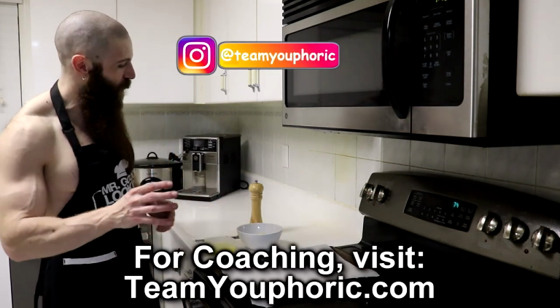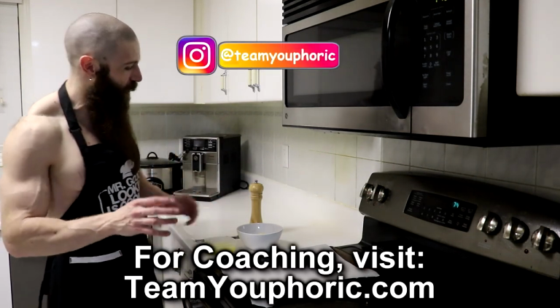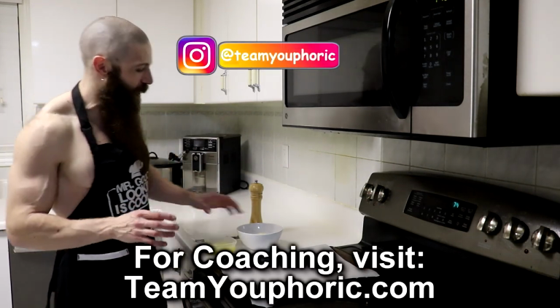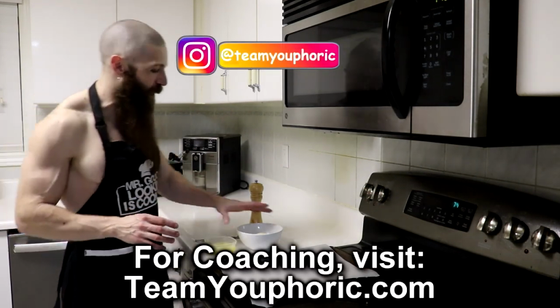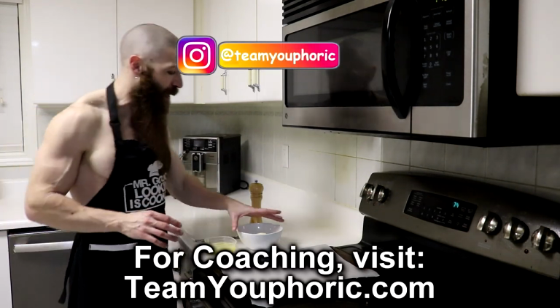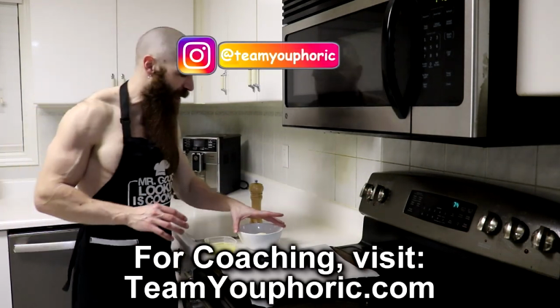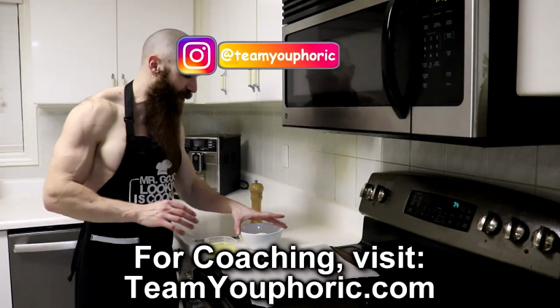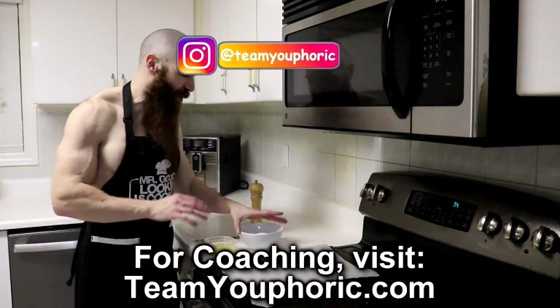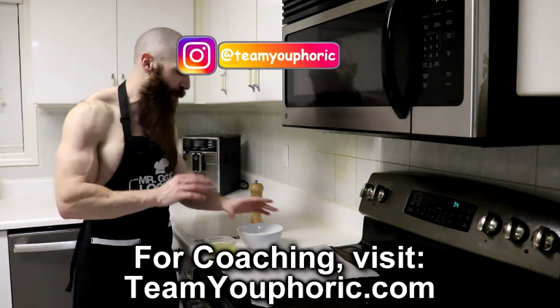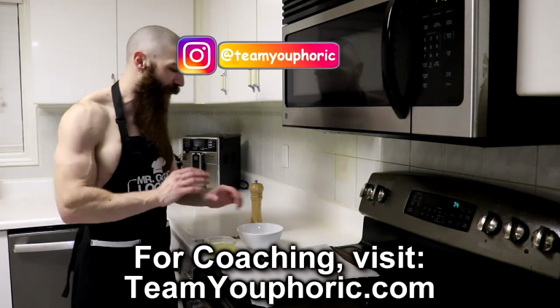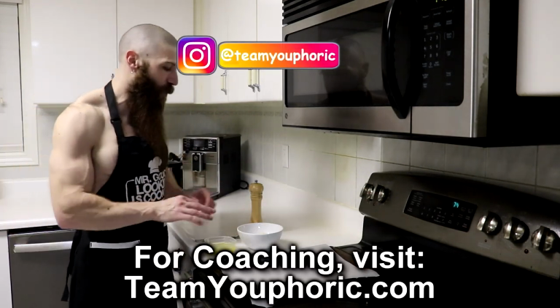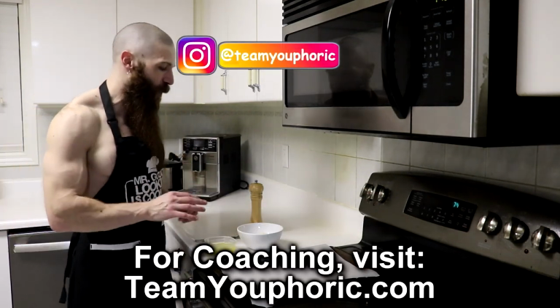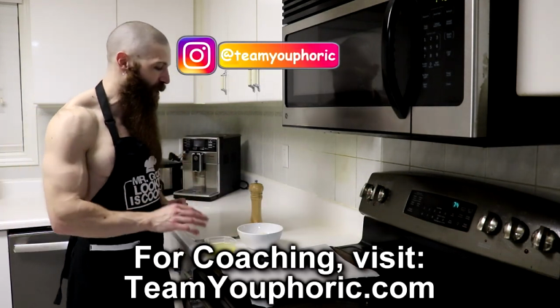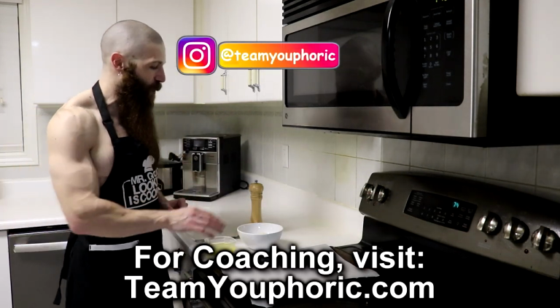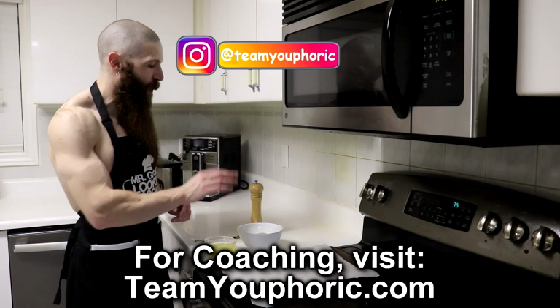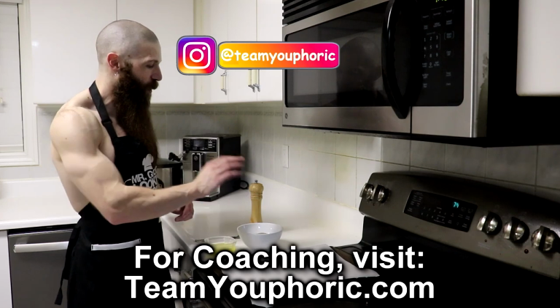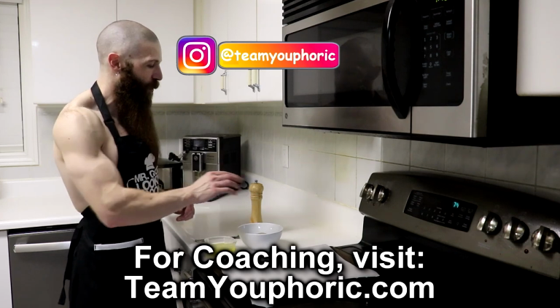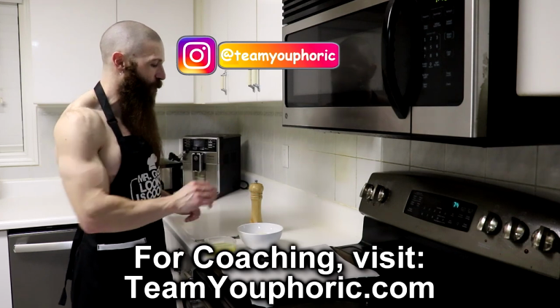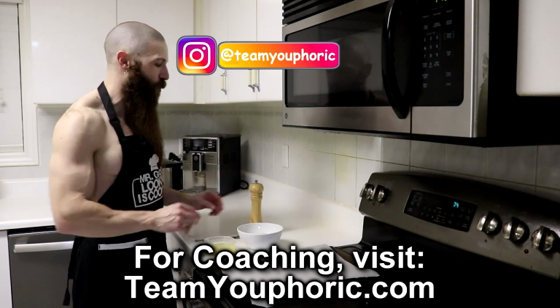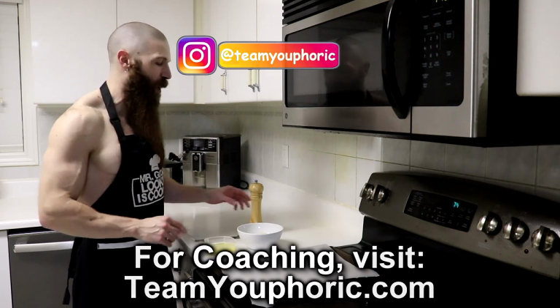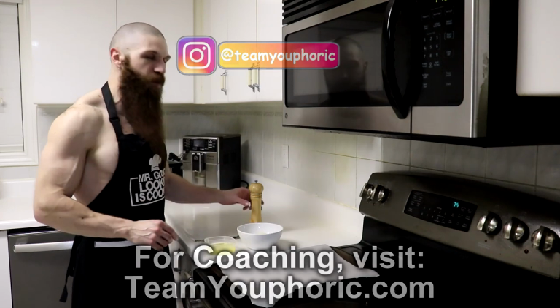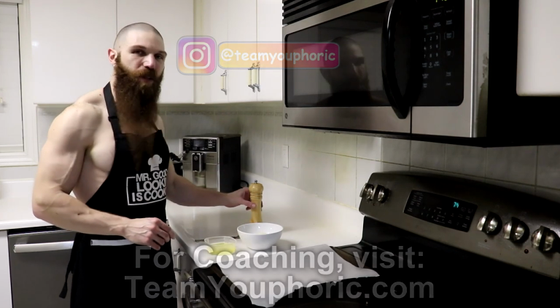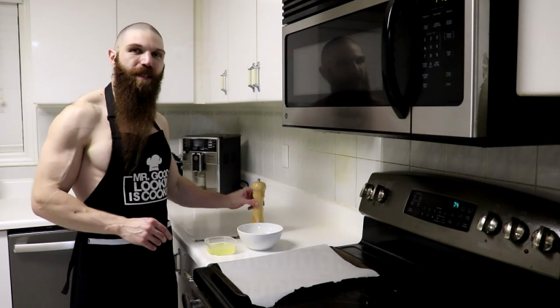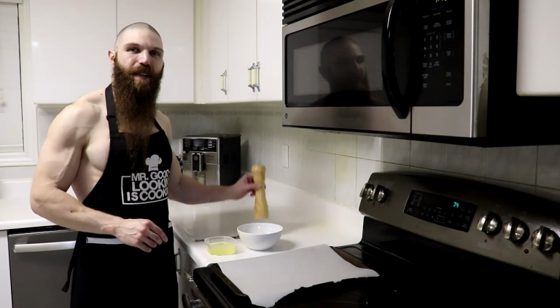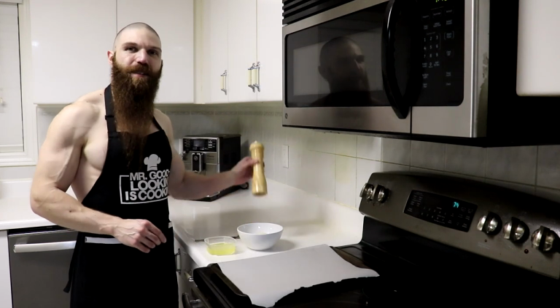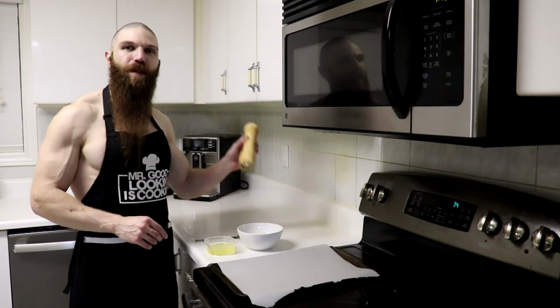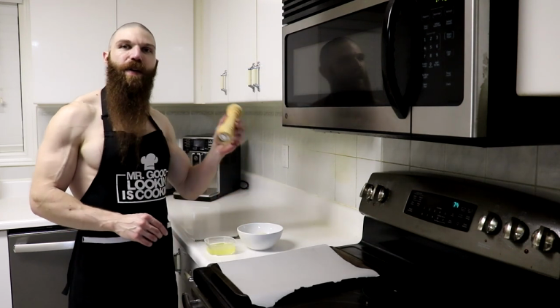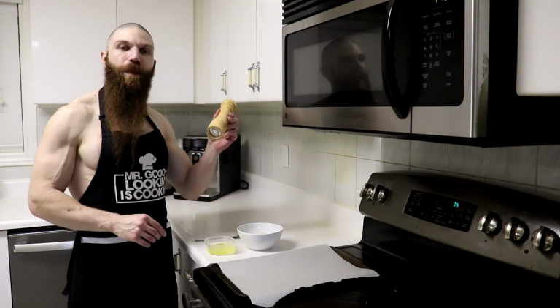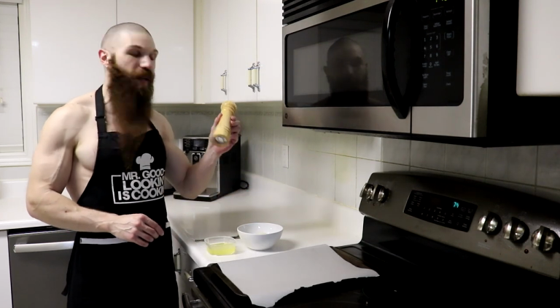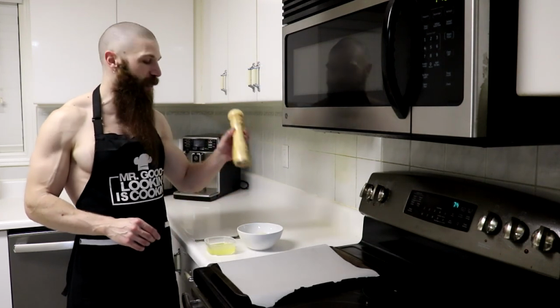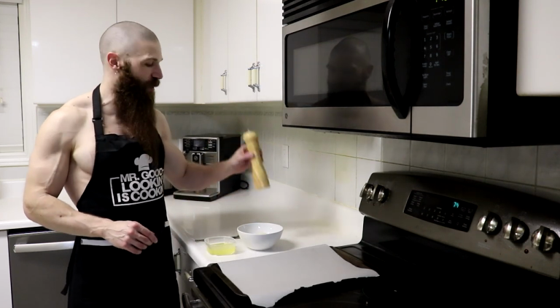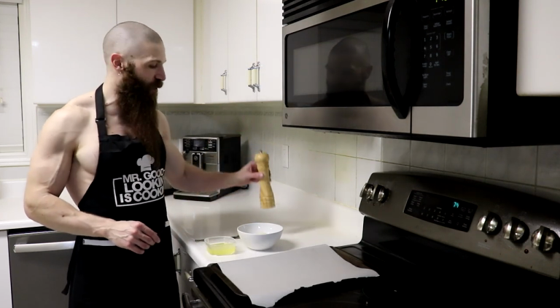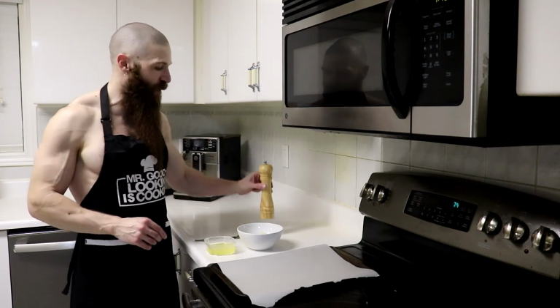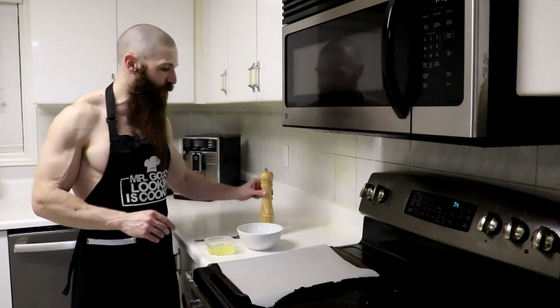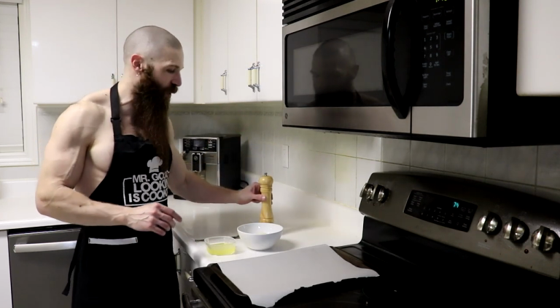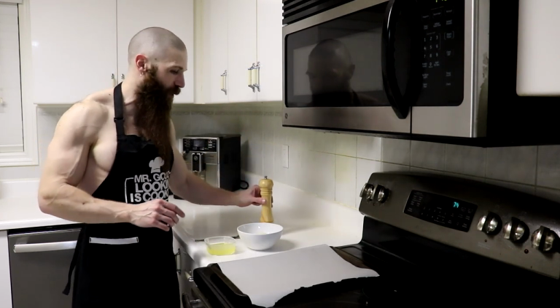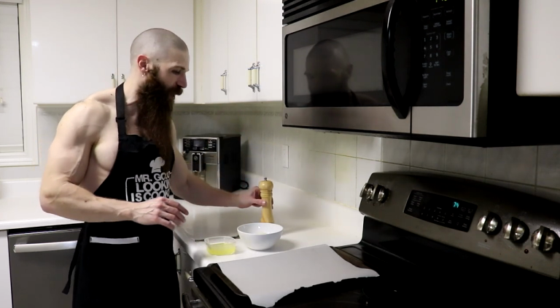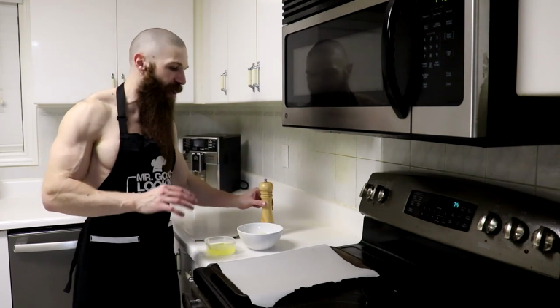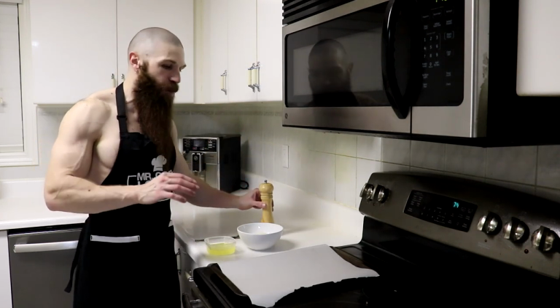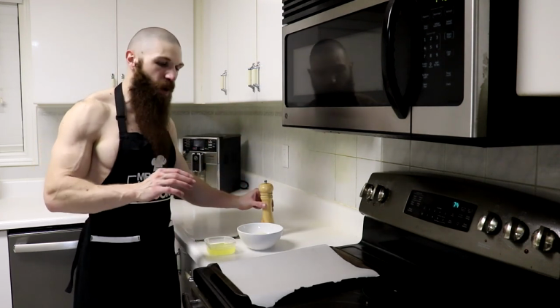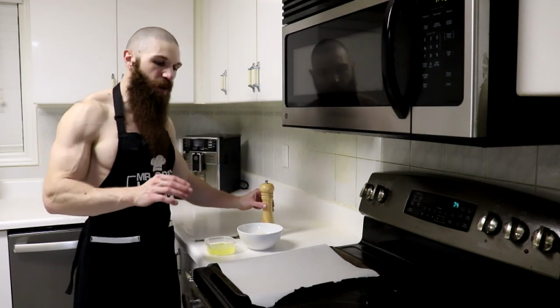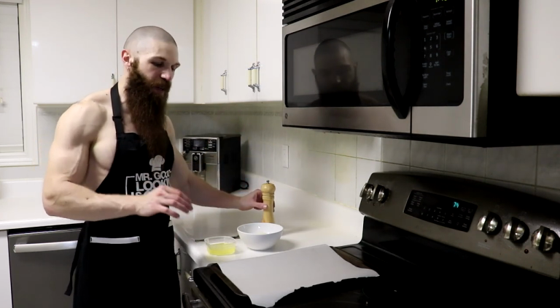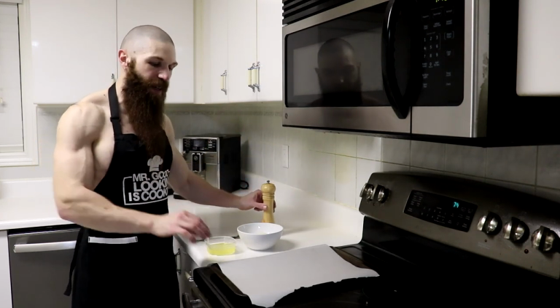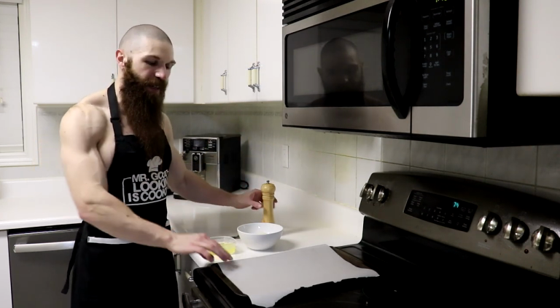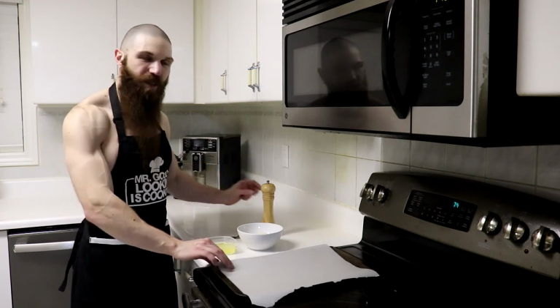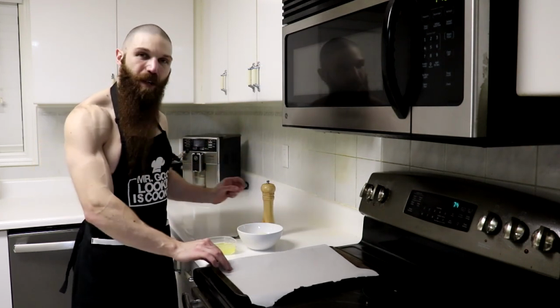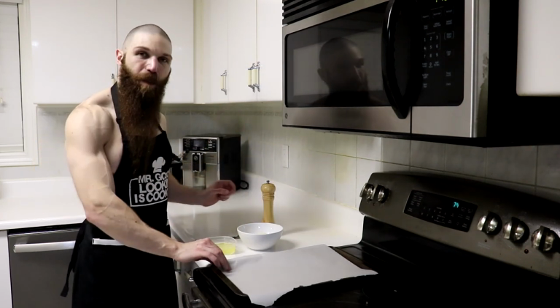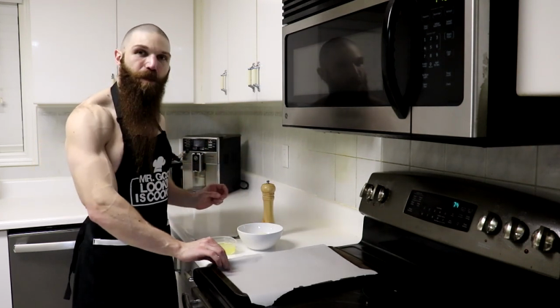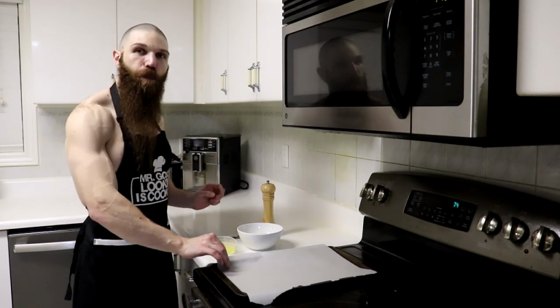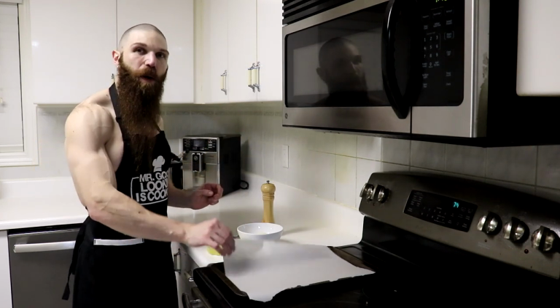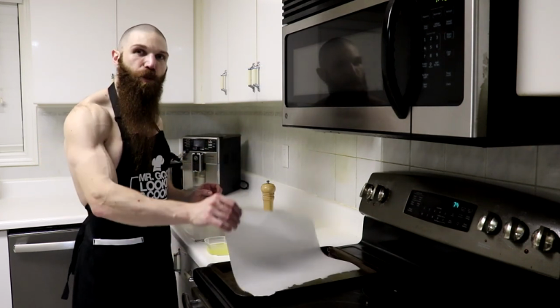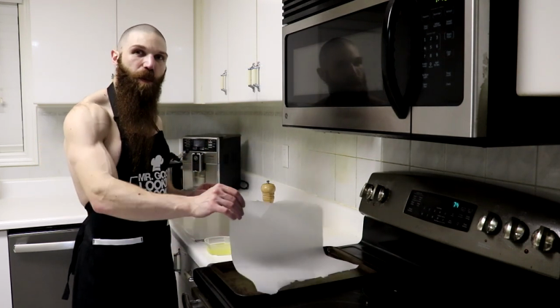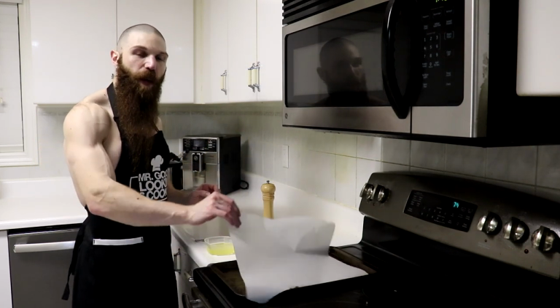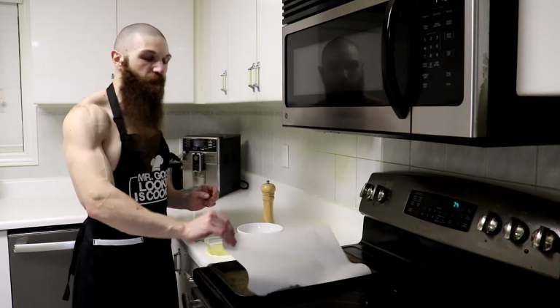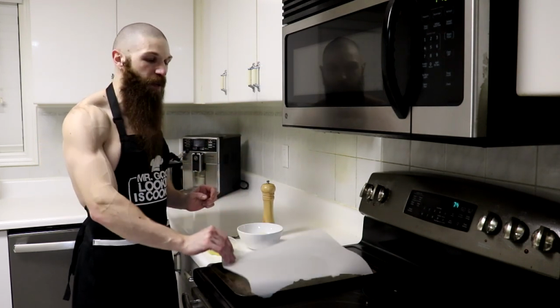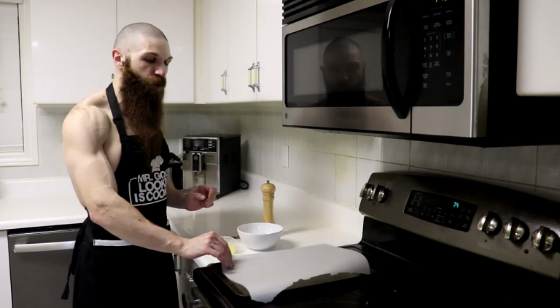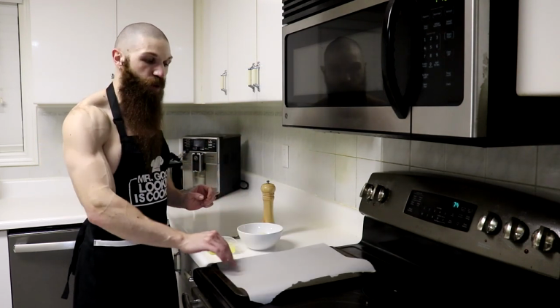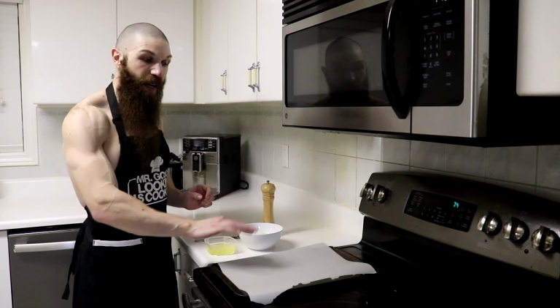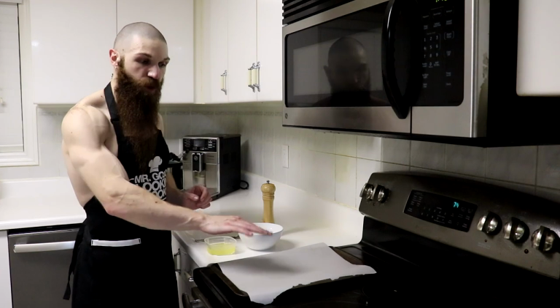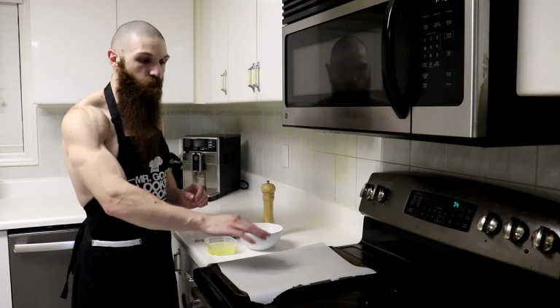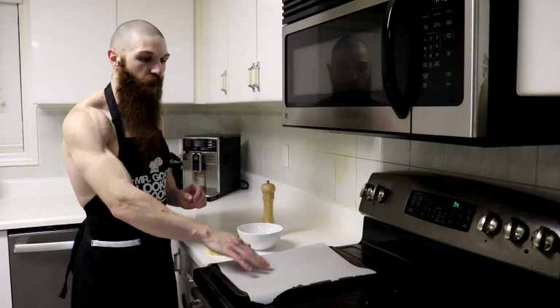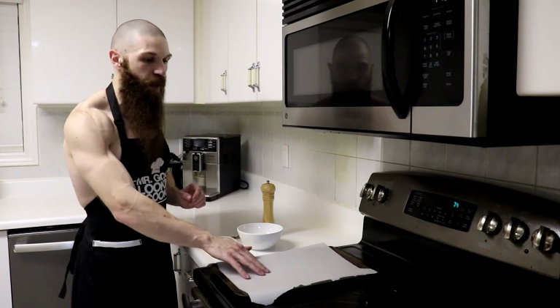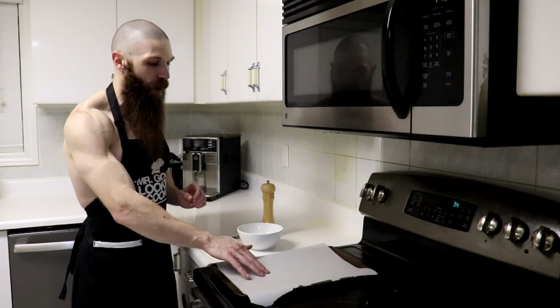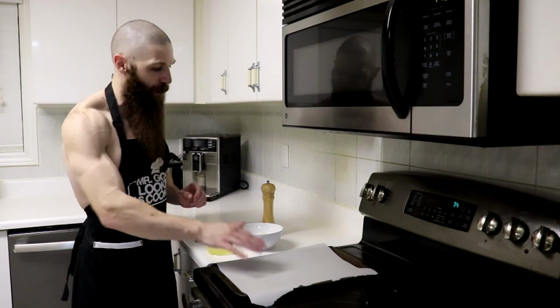All we're gonna need is some egg whites, some pecorino romano cheese, and some Himalayan sea salt. We're also gonna need some parchment paper and a tray to put it on.